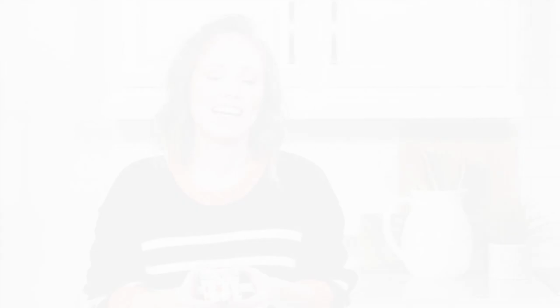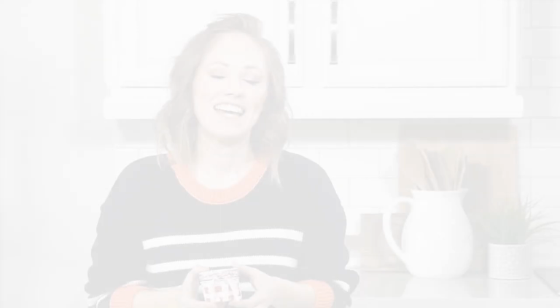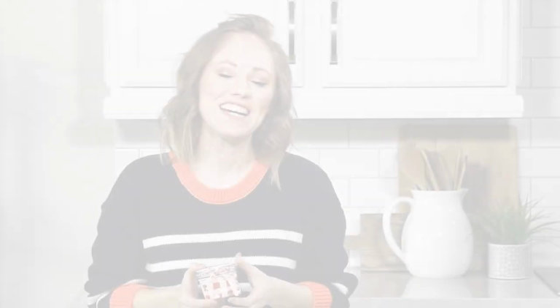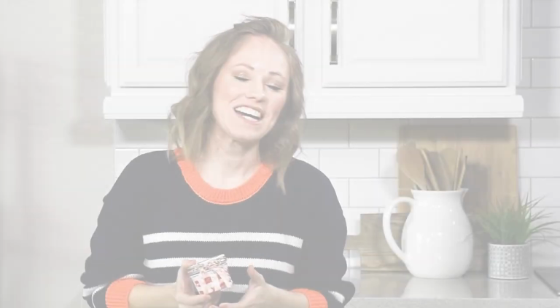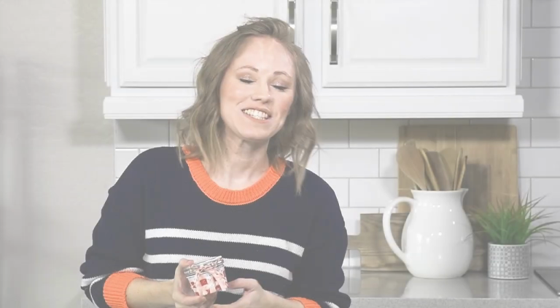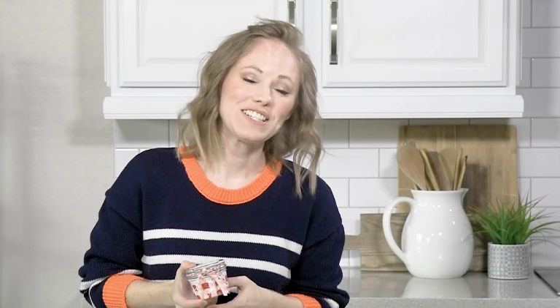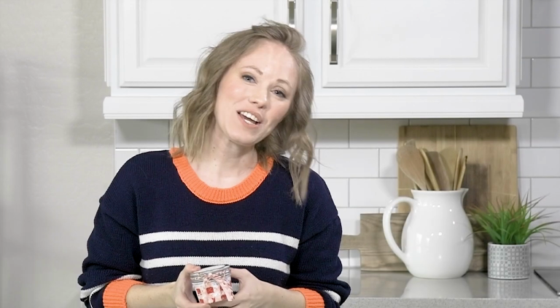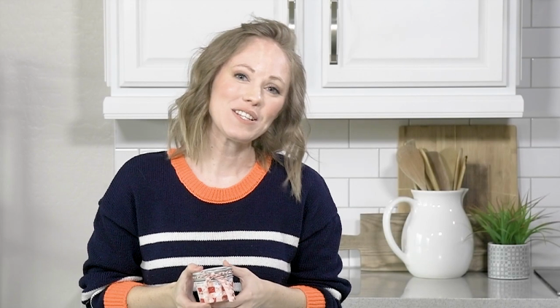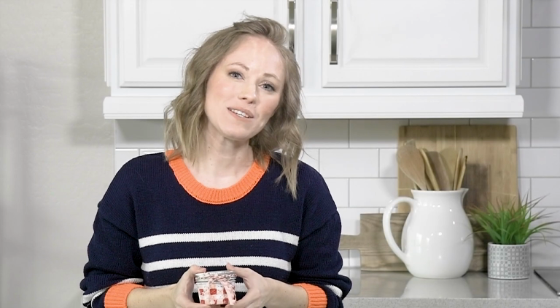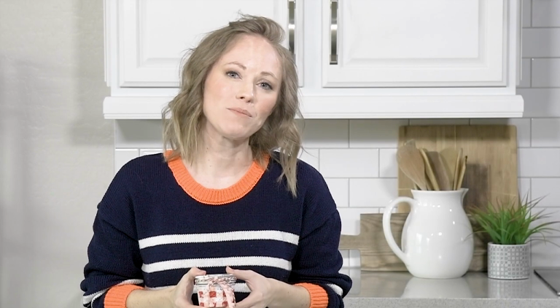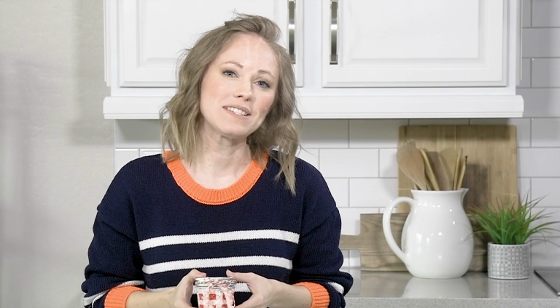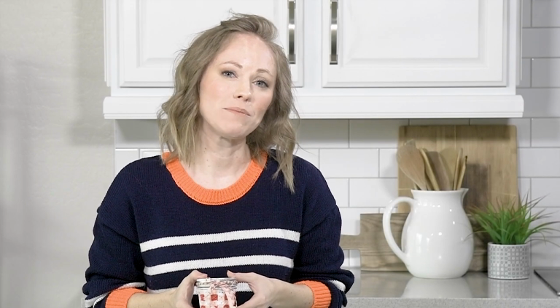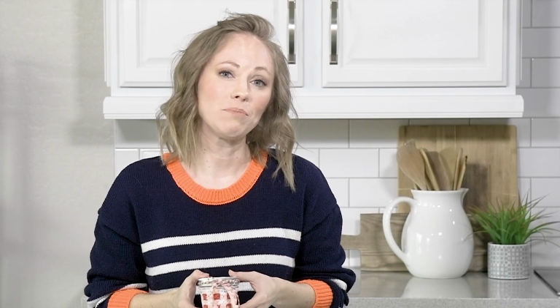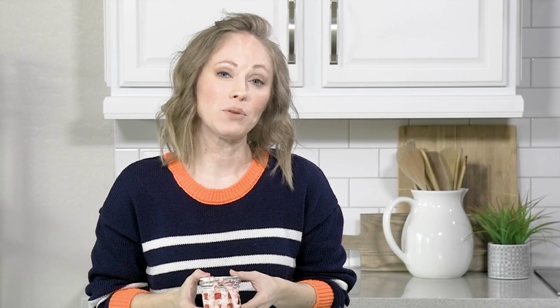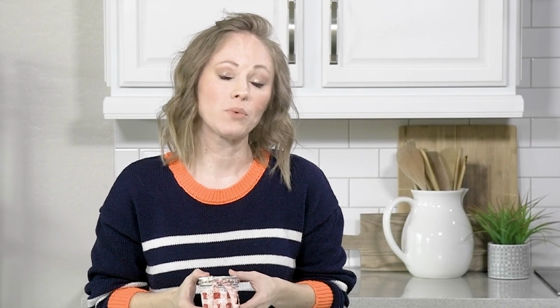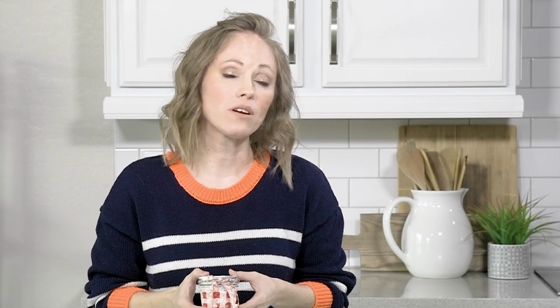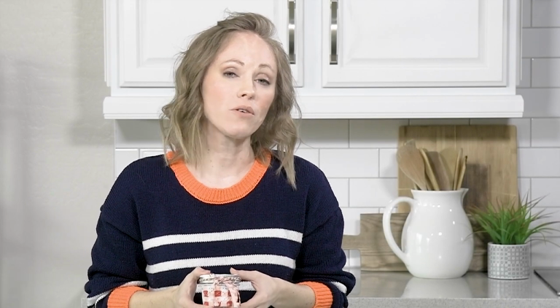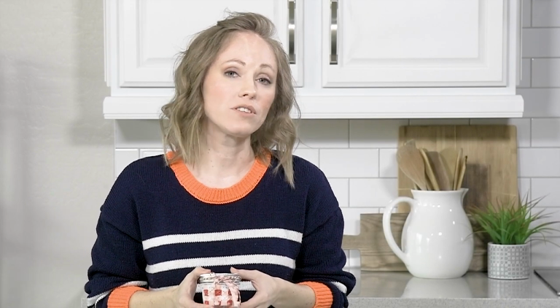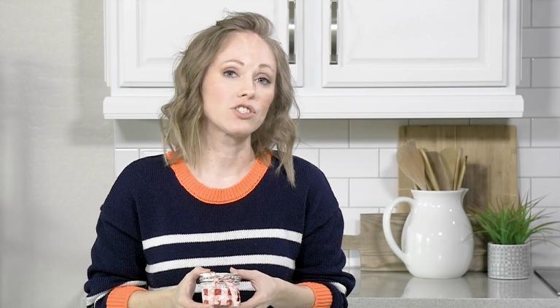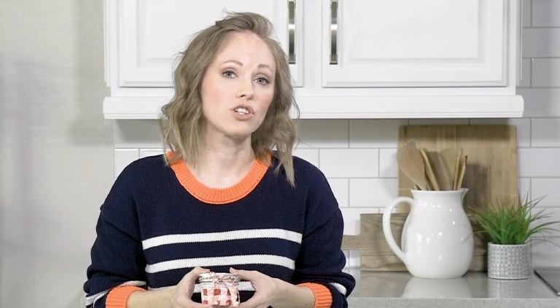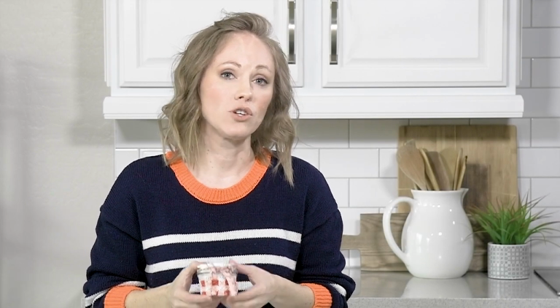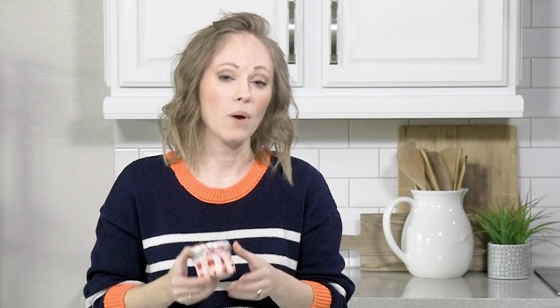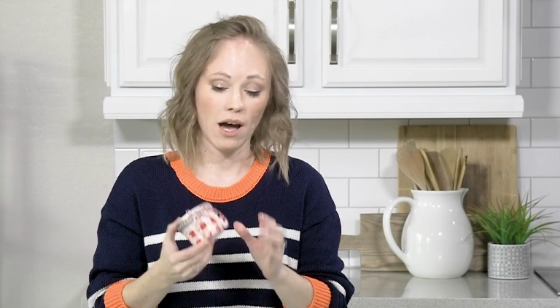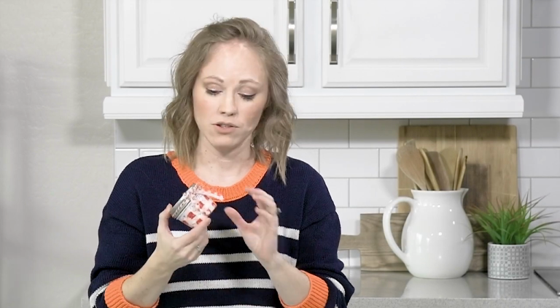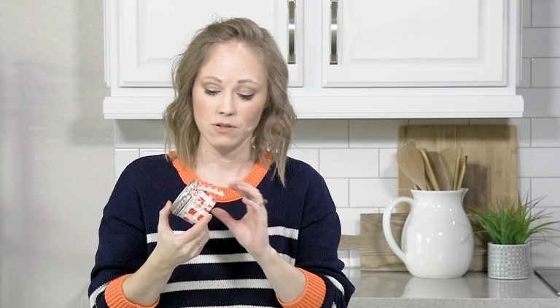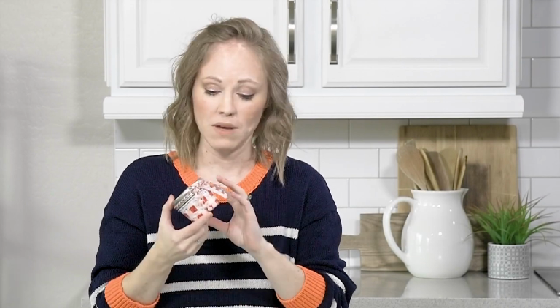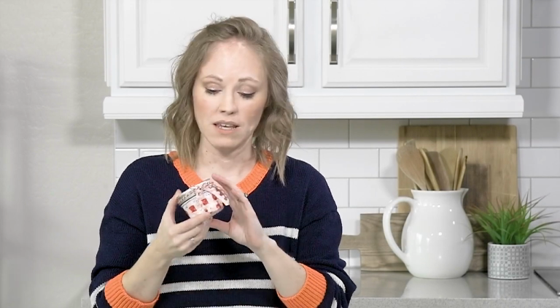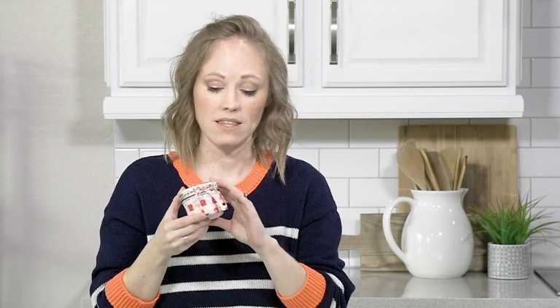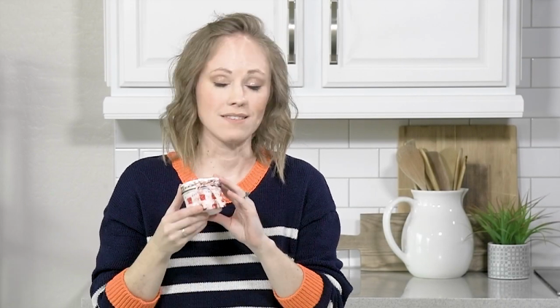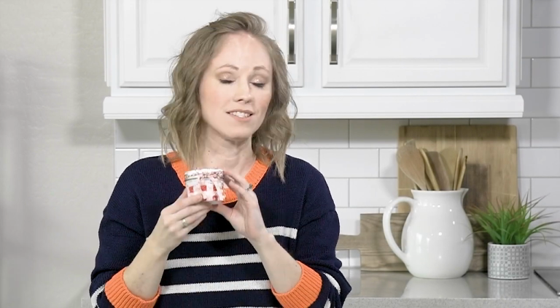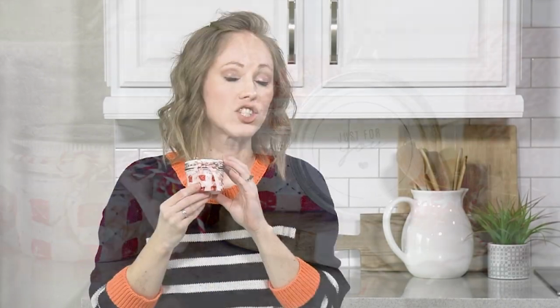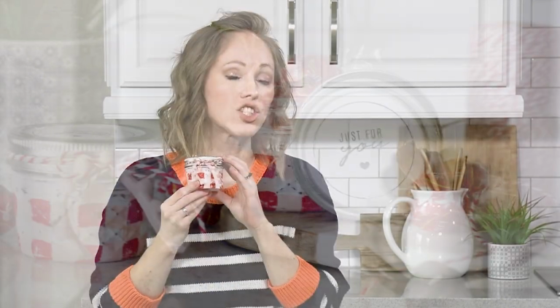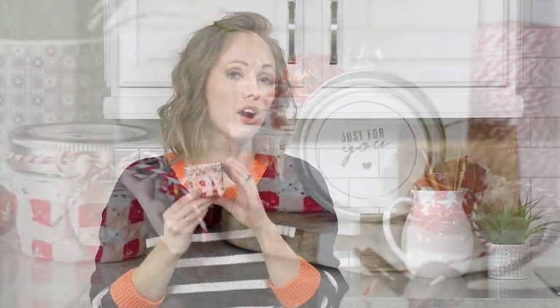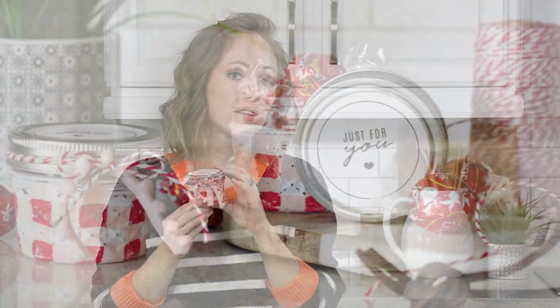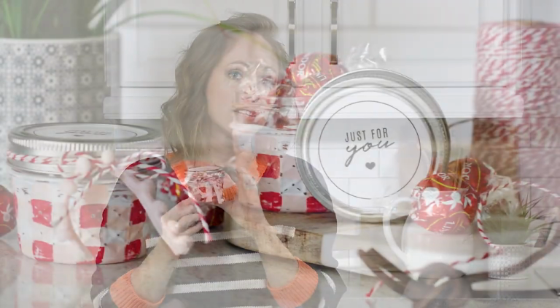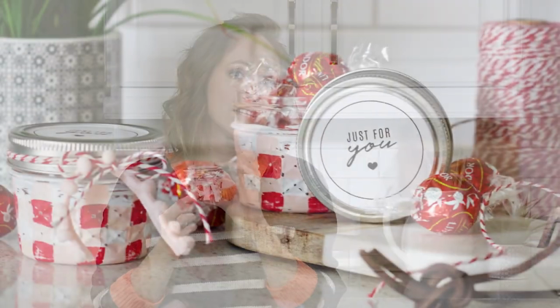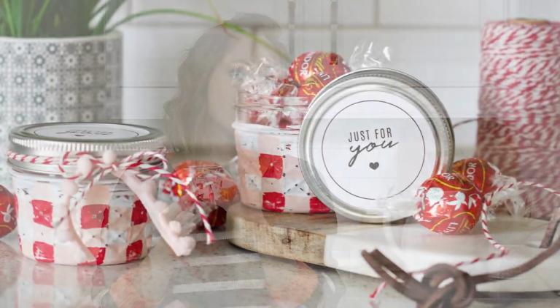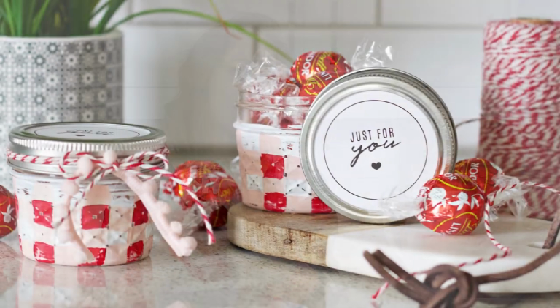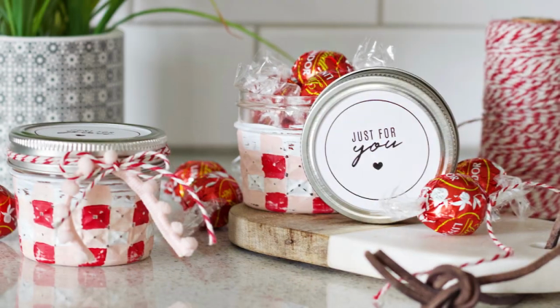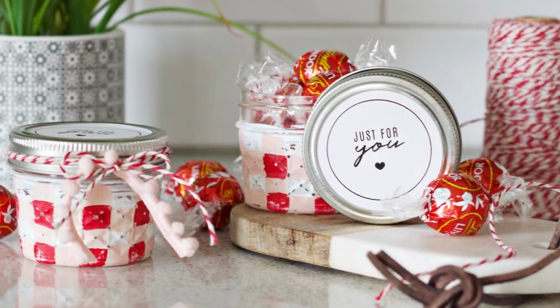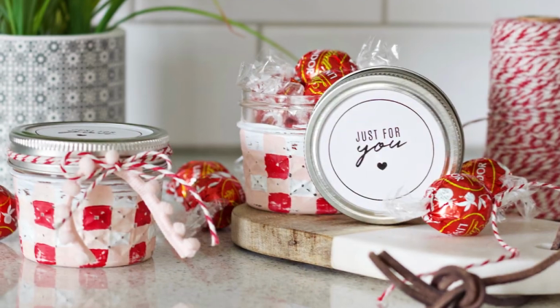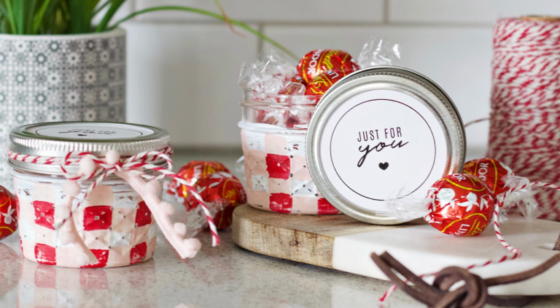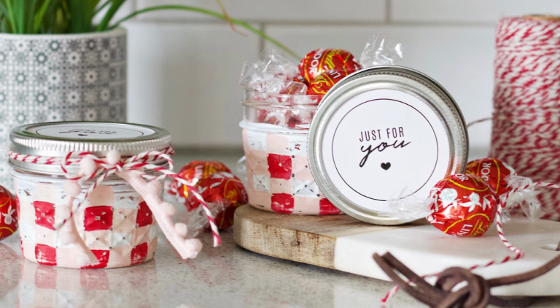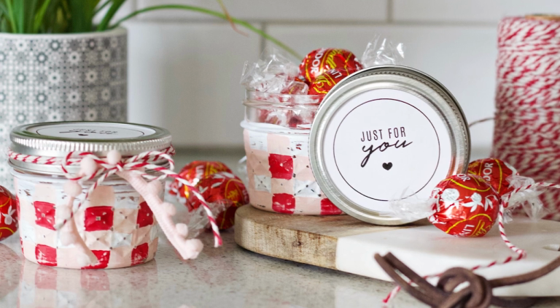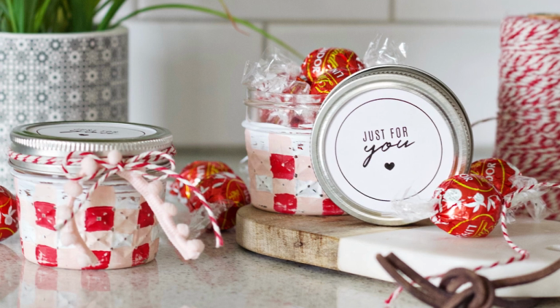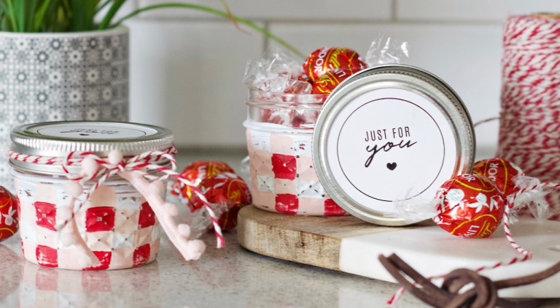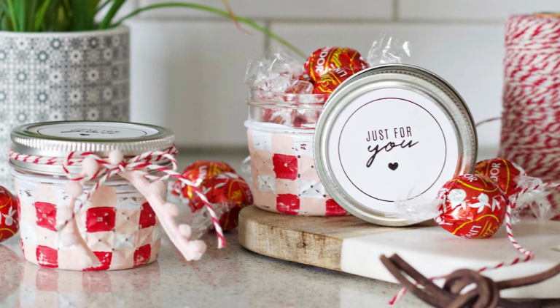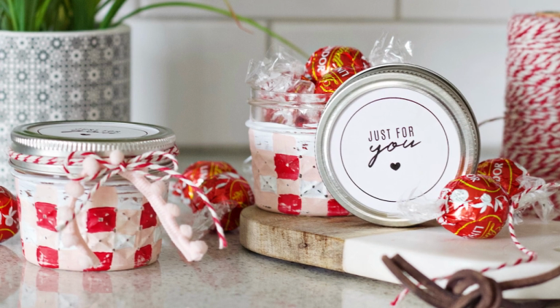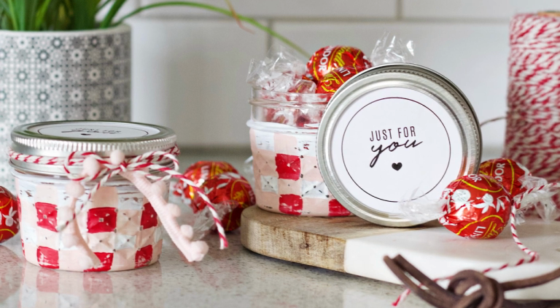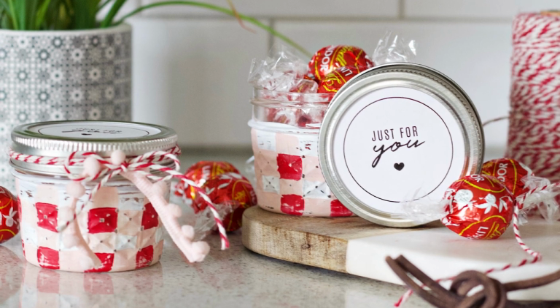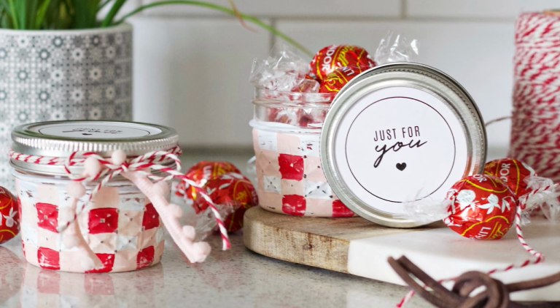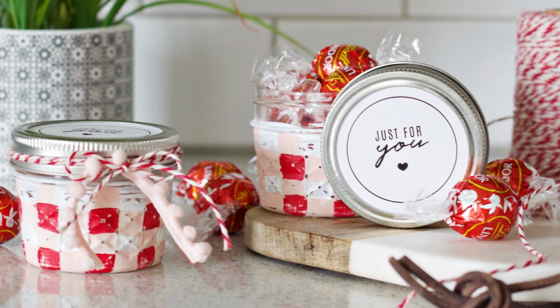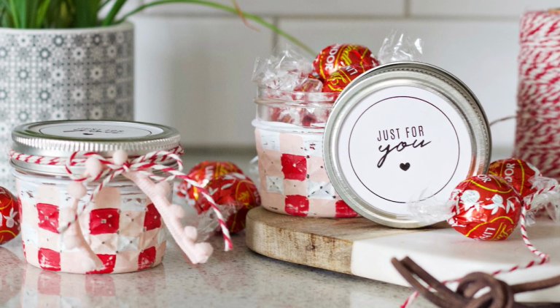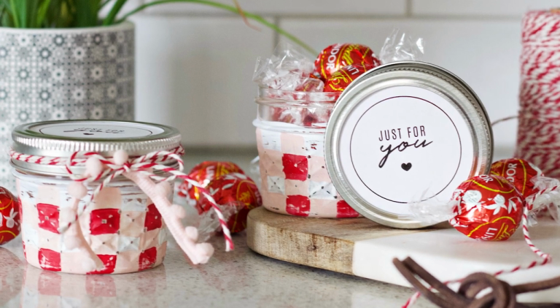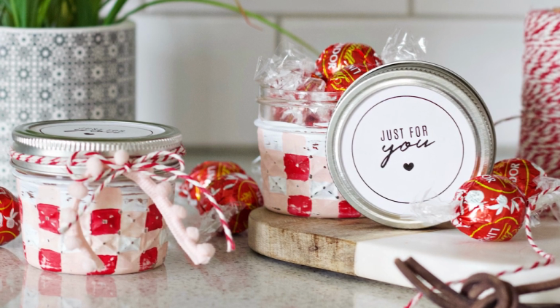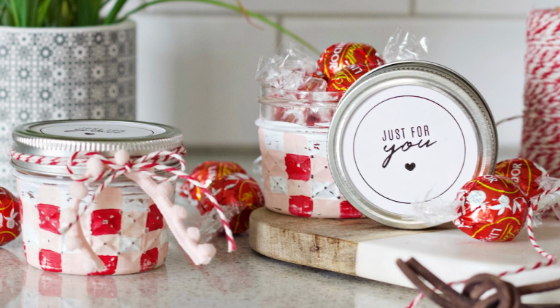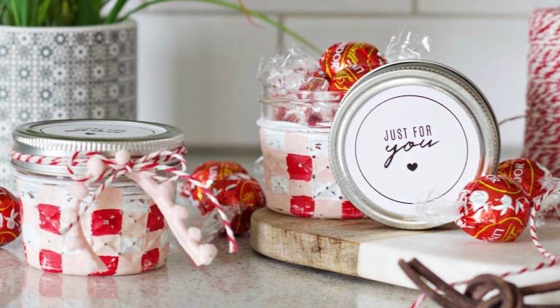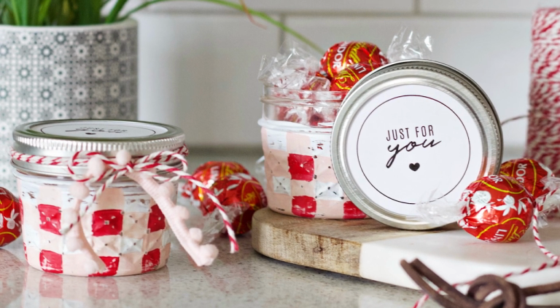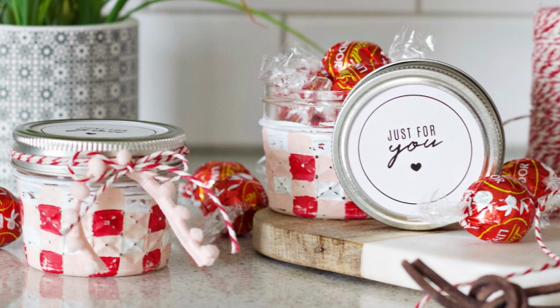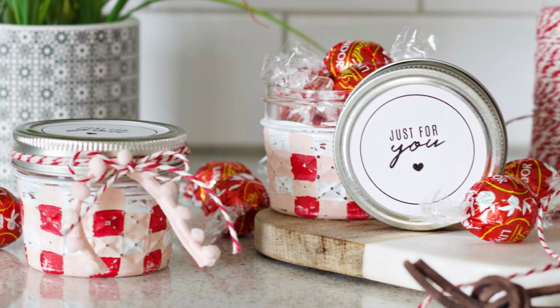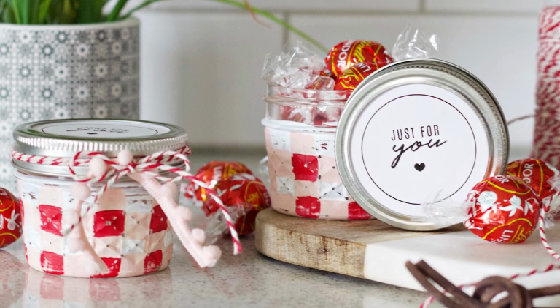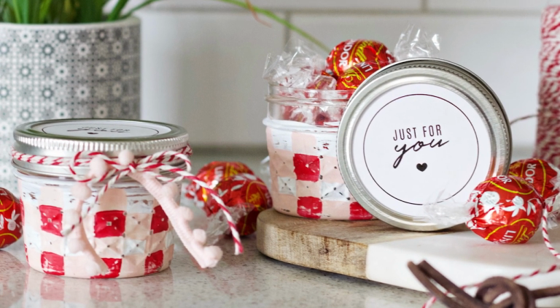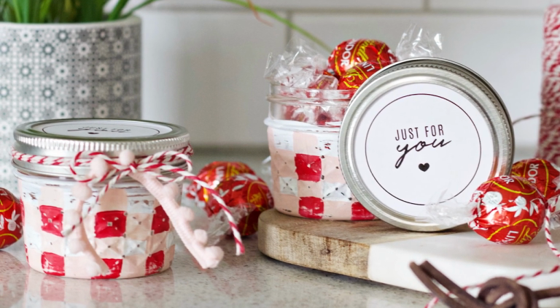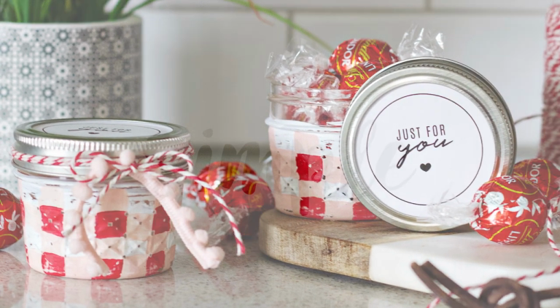Hey guys, today on Someone Simple, we are going to show you how to make these darling little jars perfect for Valentine's Day gift giving.